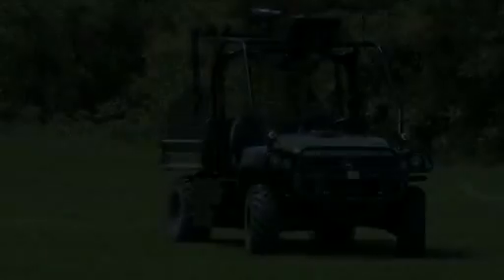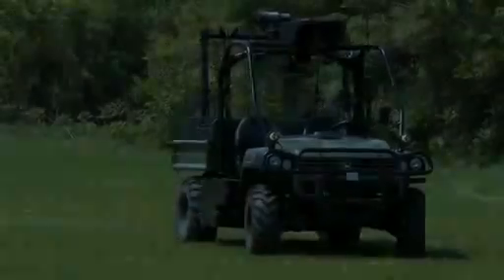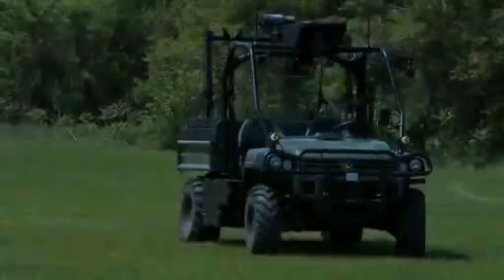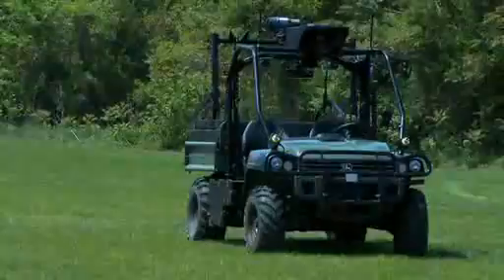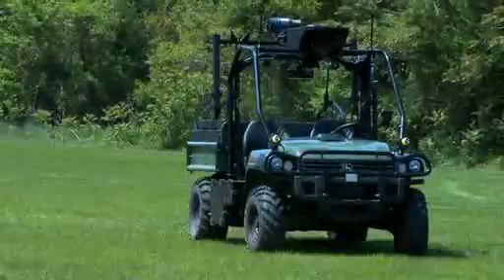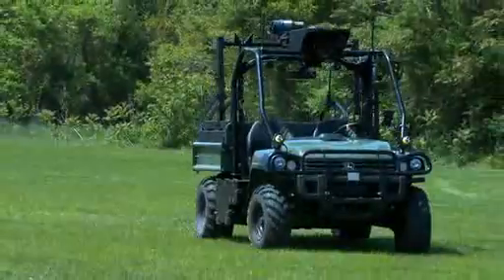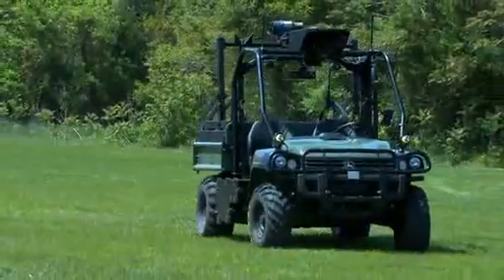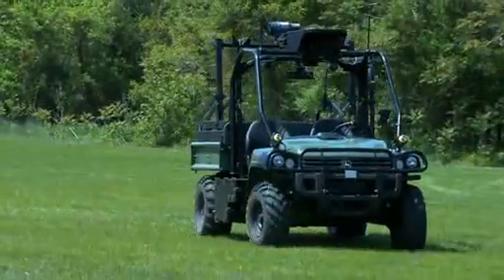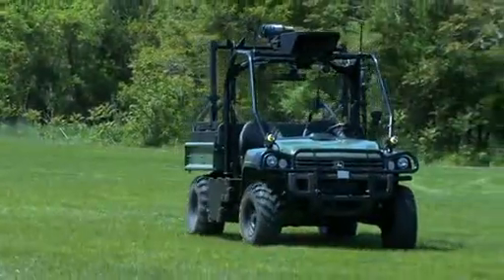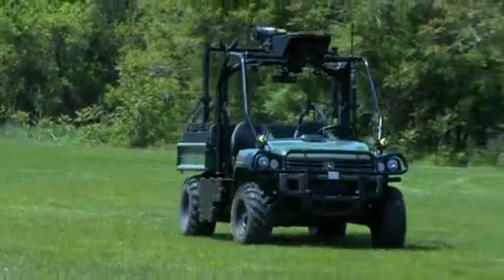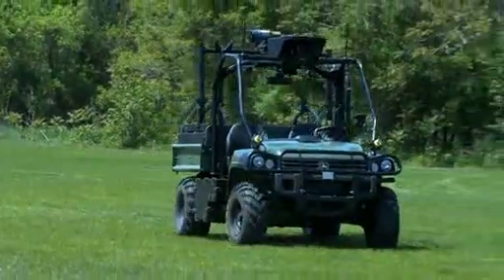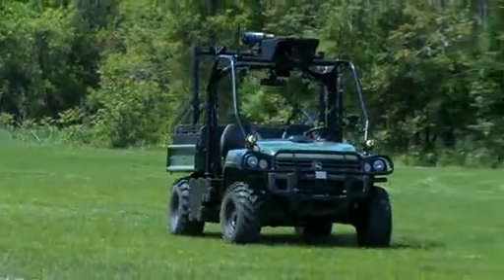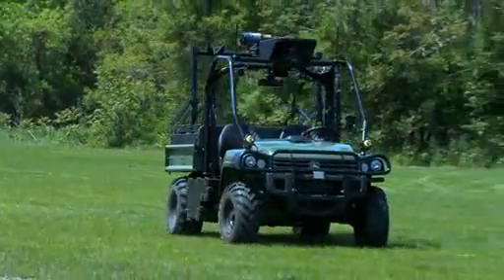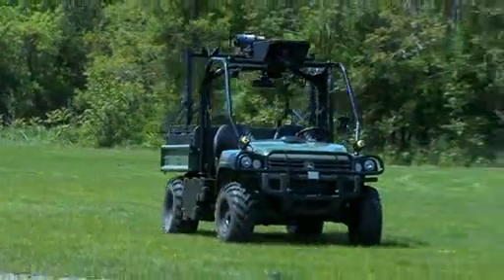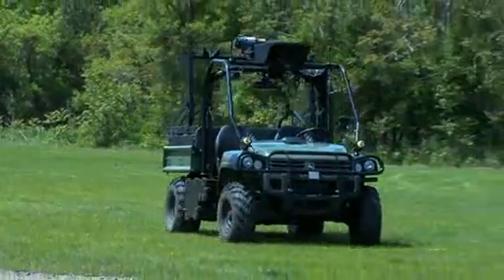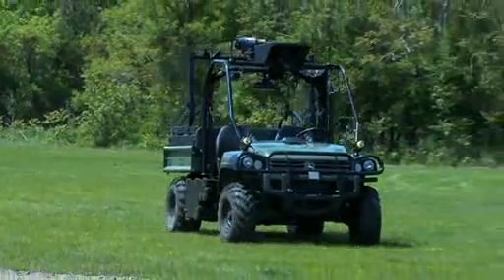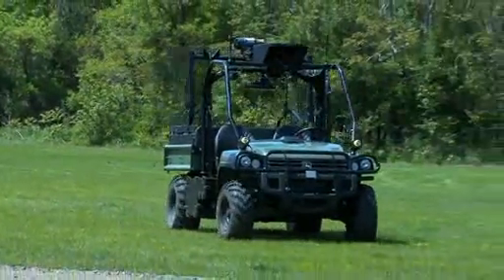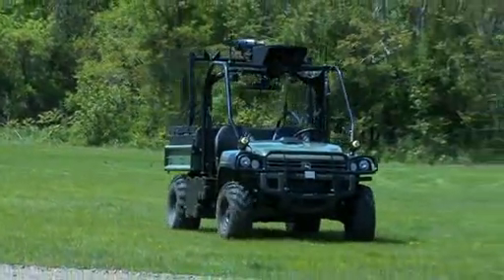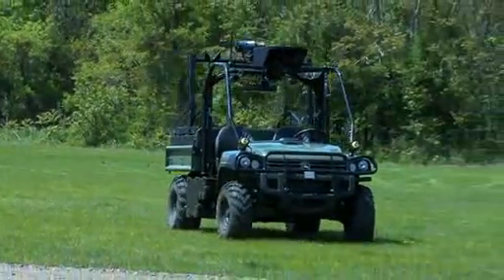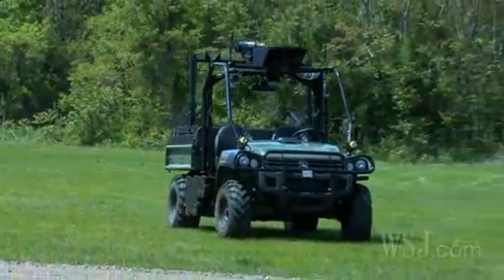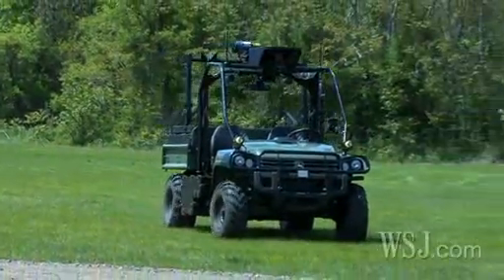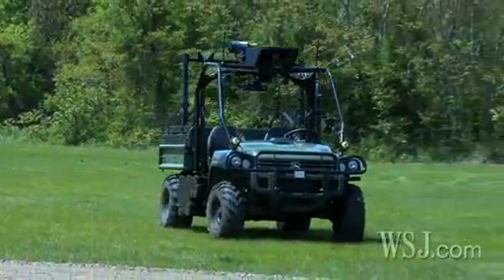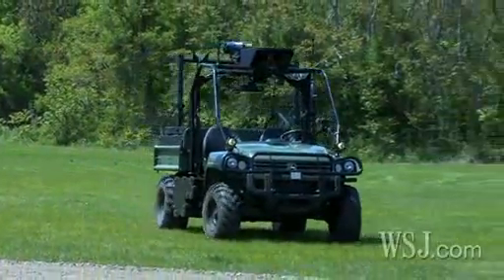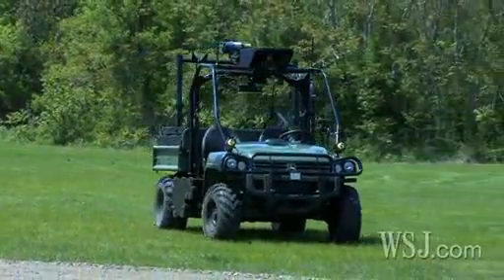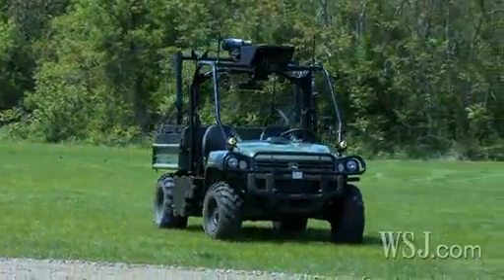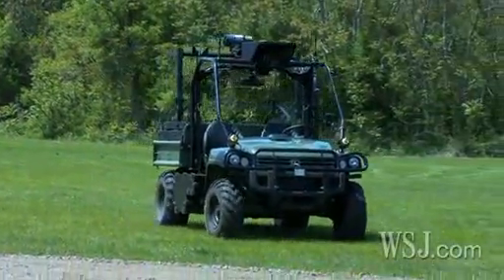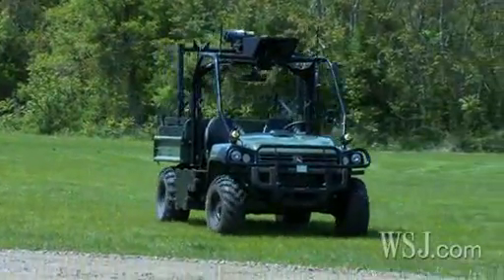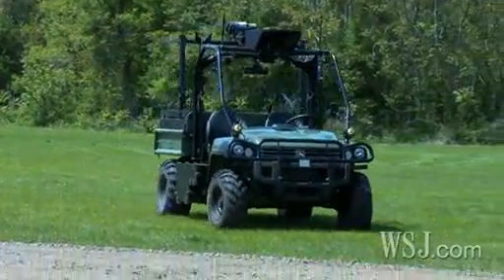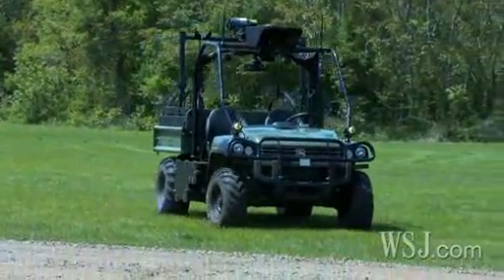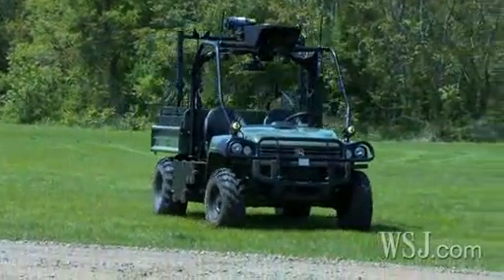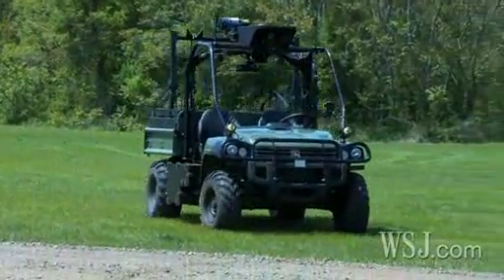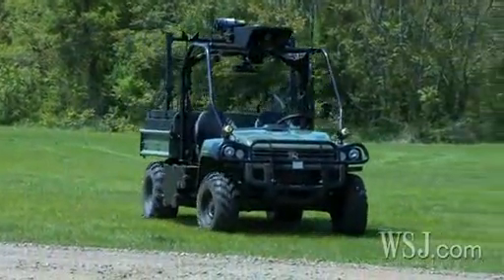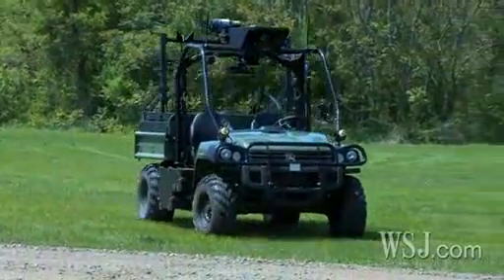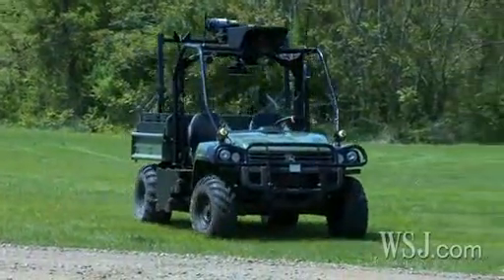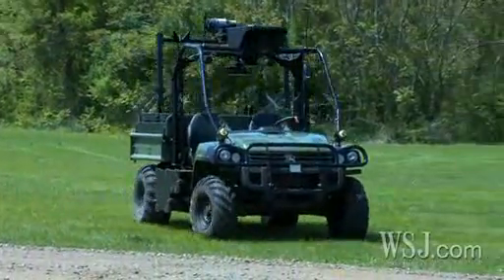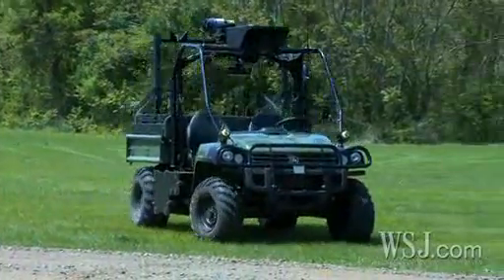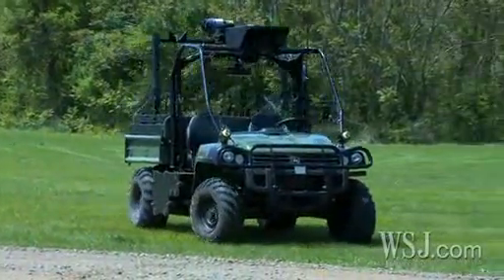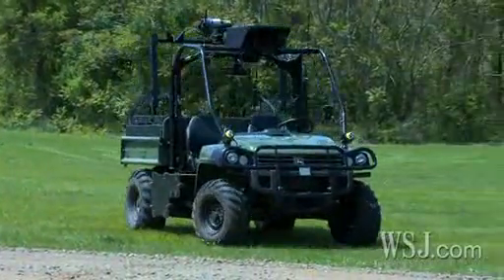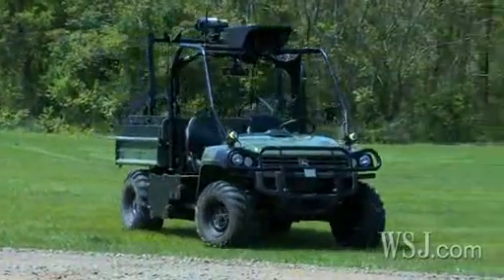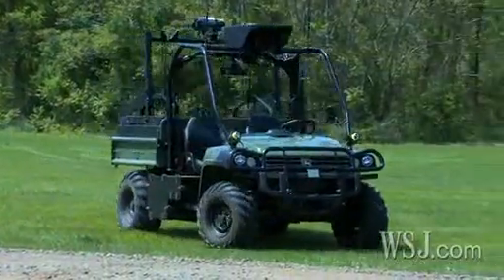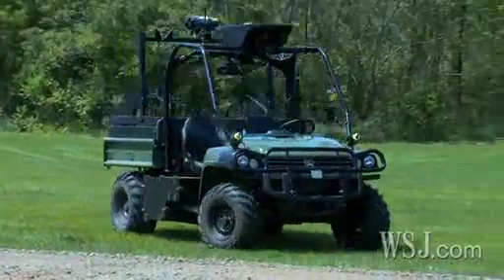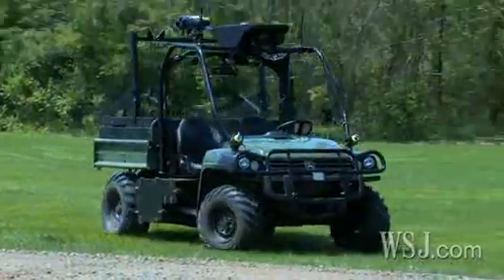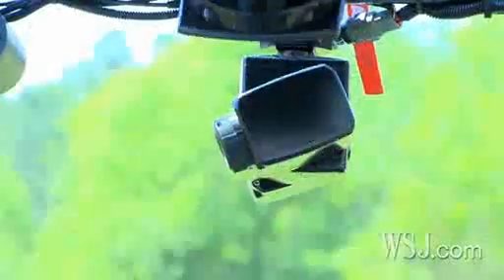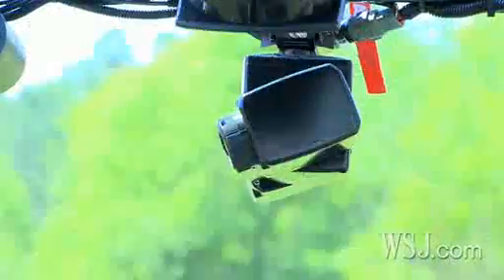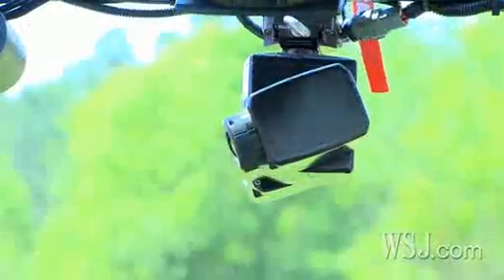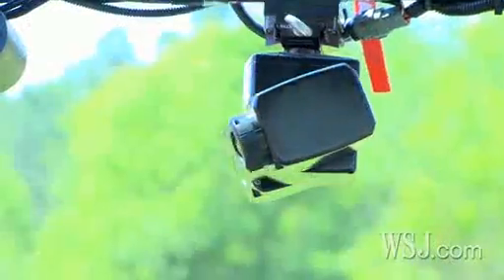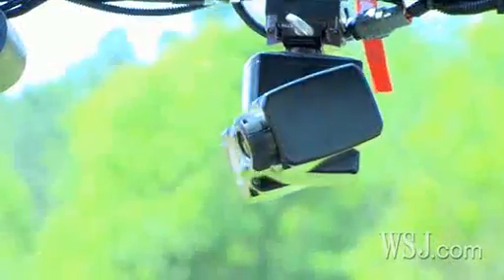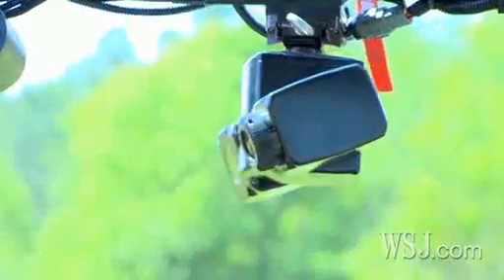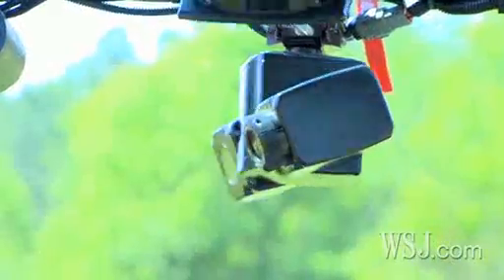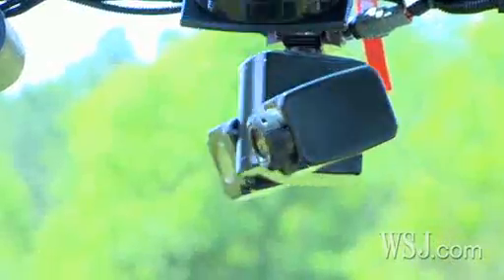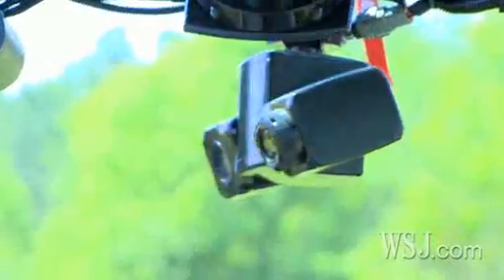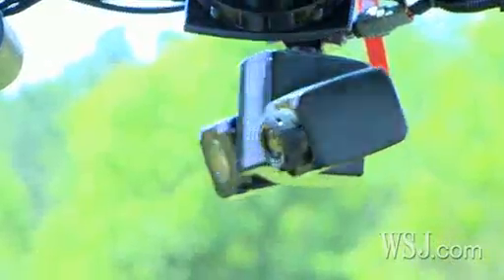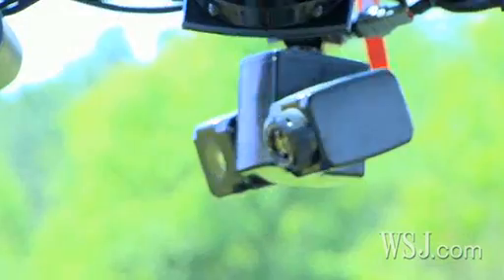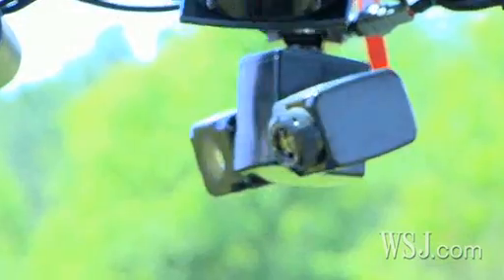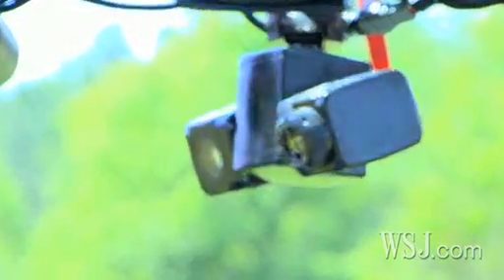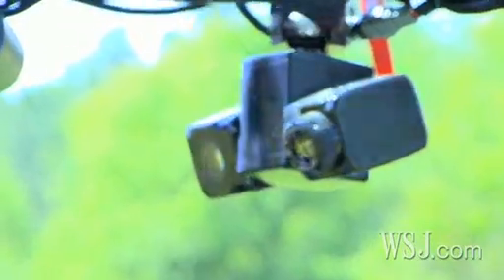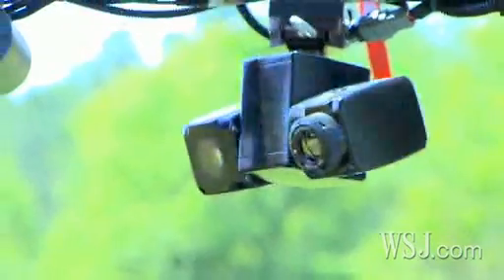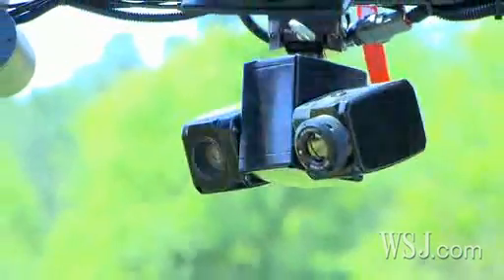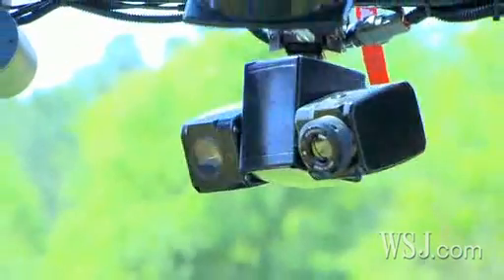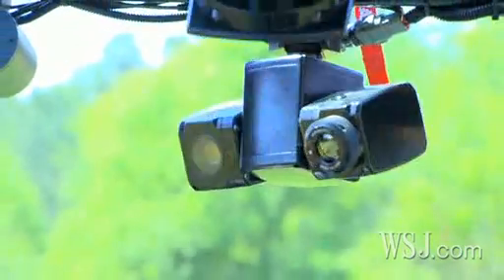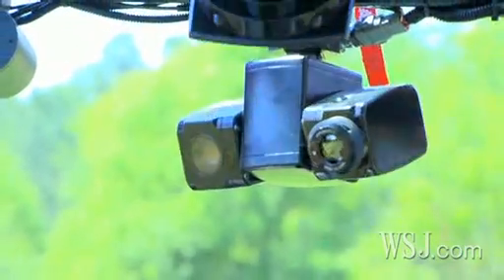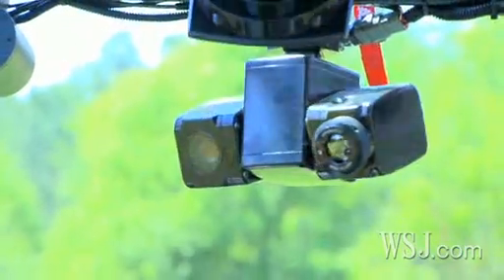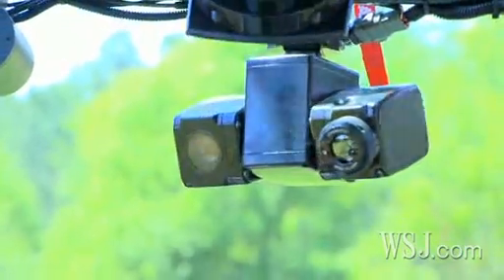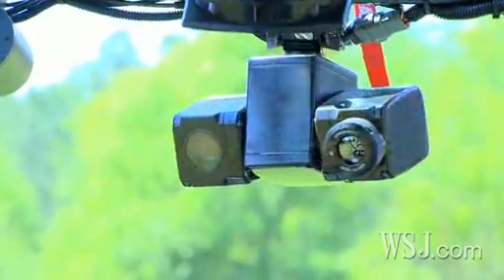Meet the R Gator. This robotic vehicle boasts GPS navigation, infrared cameras, and obstacle sensors.